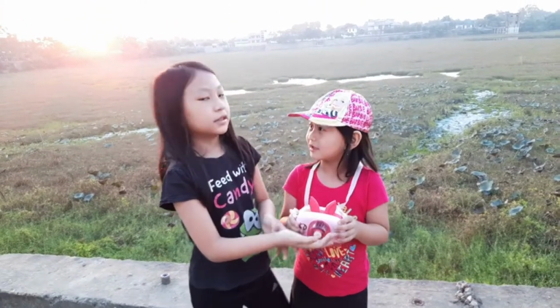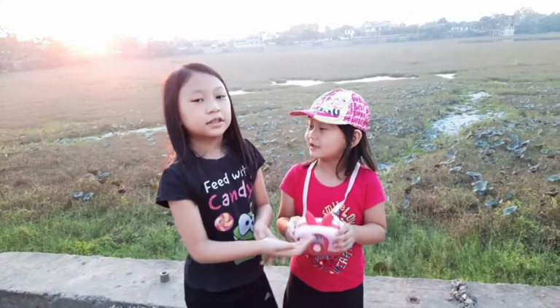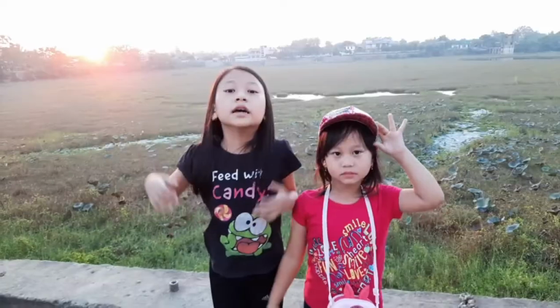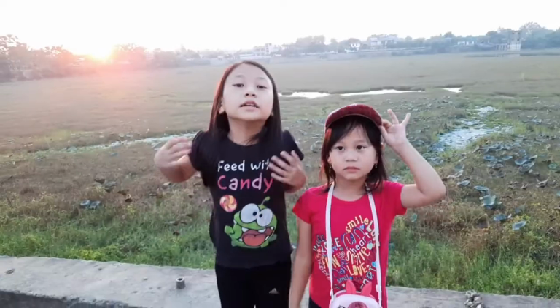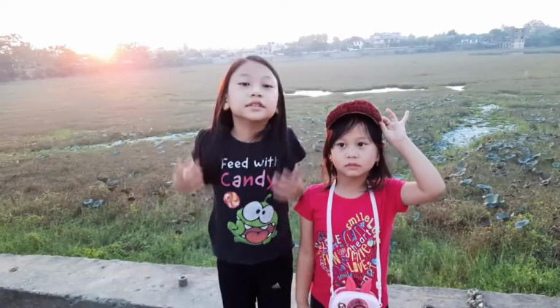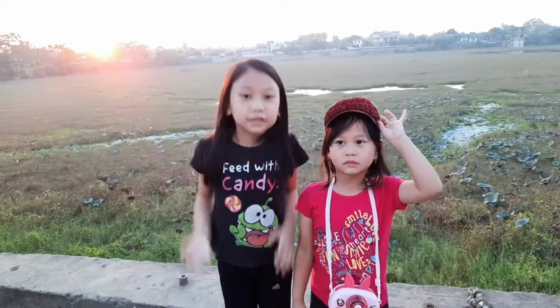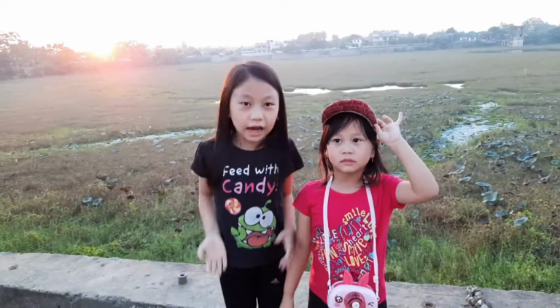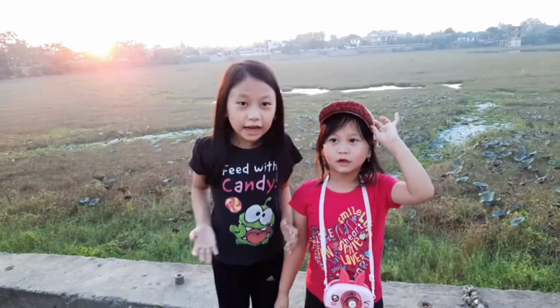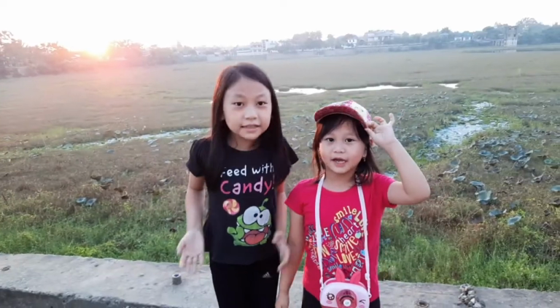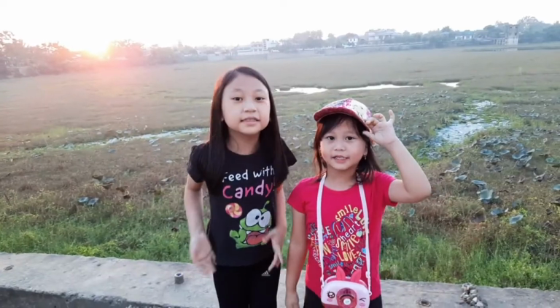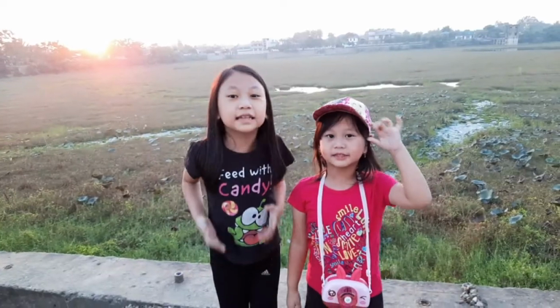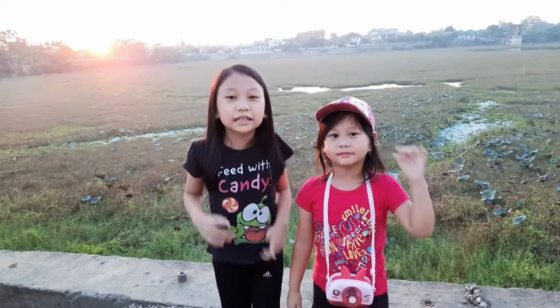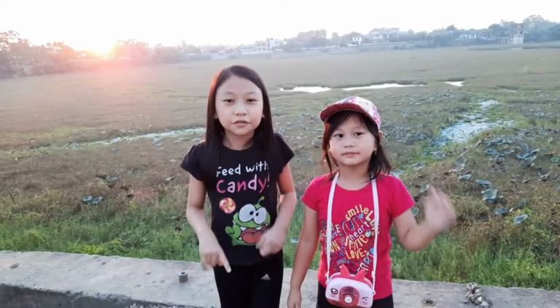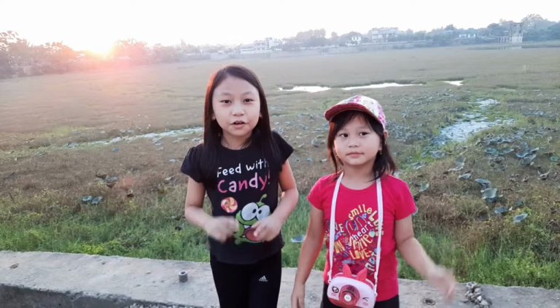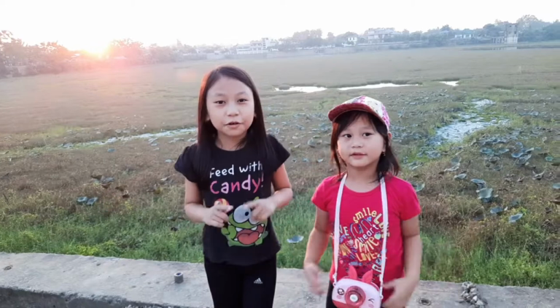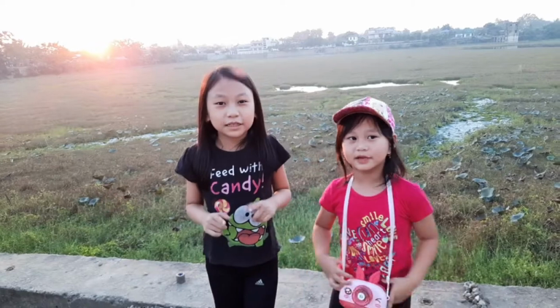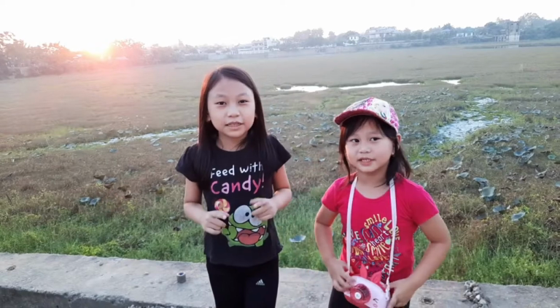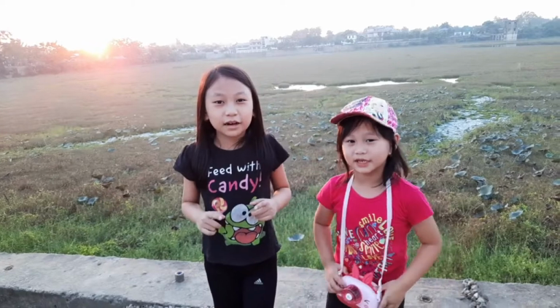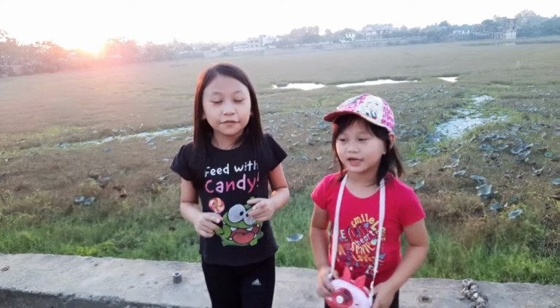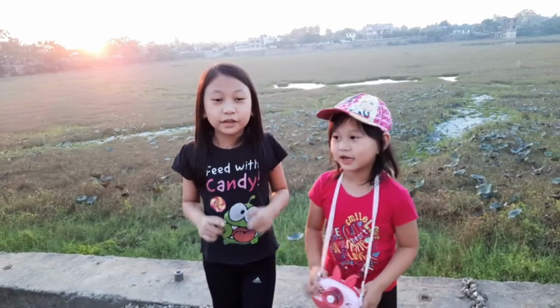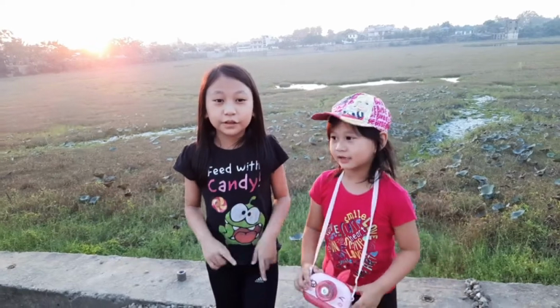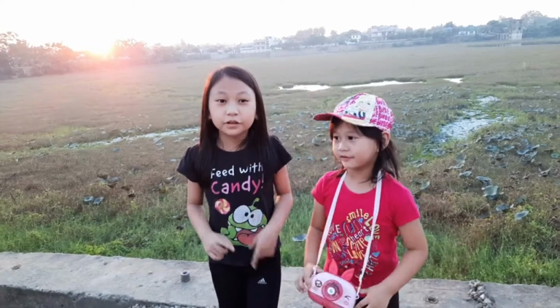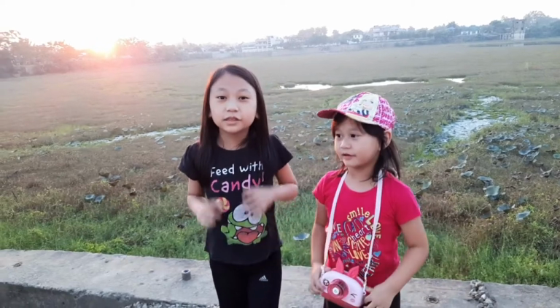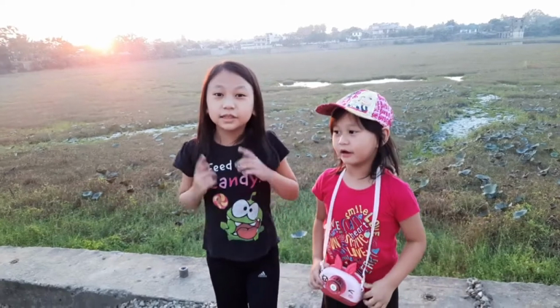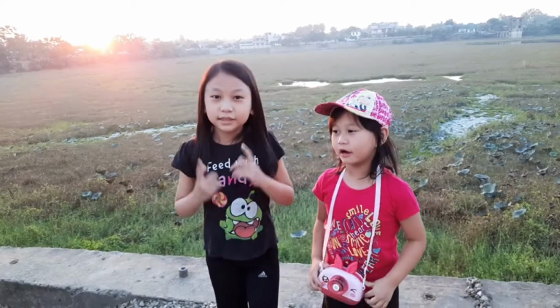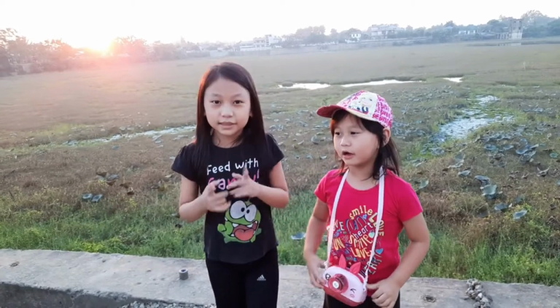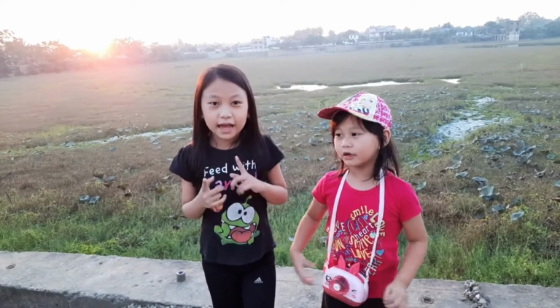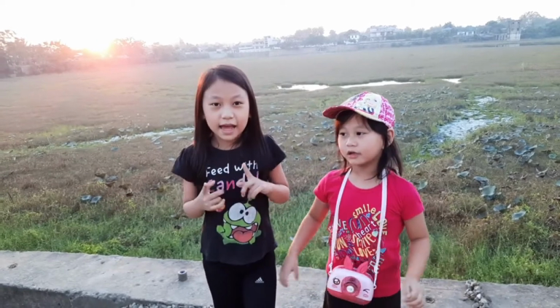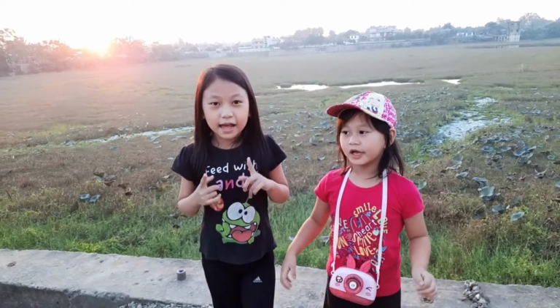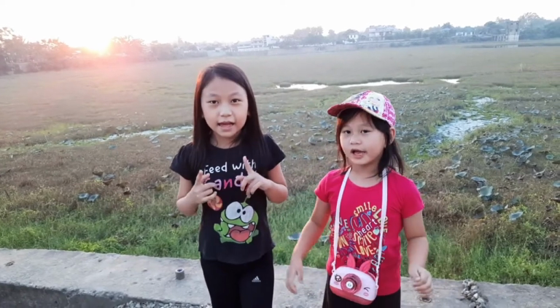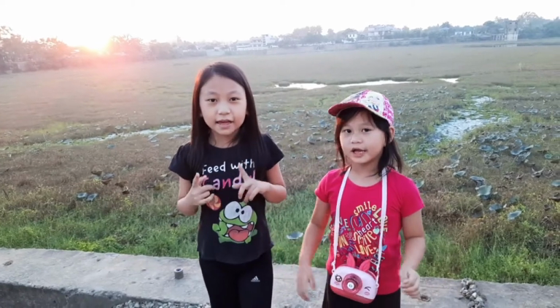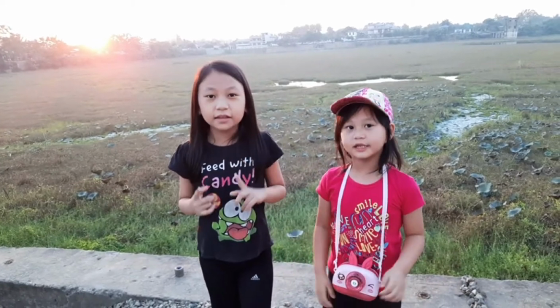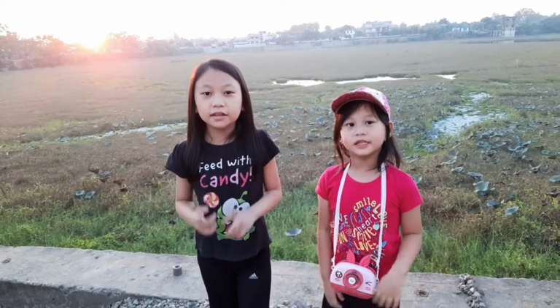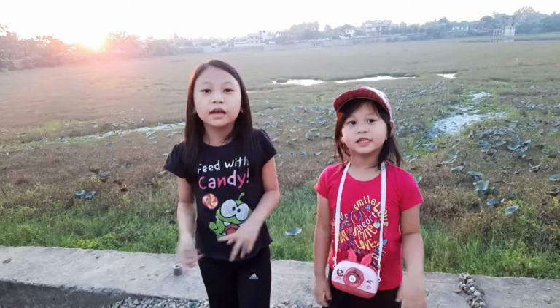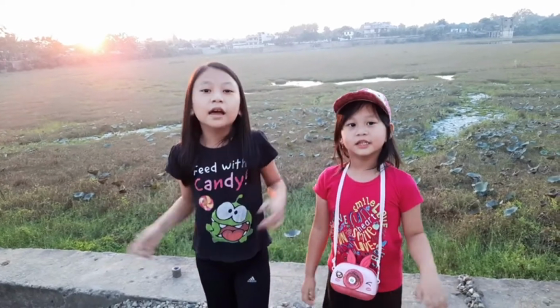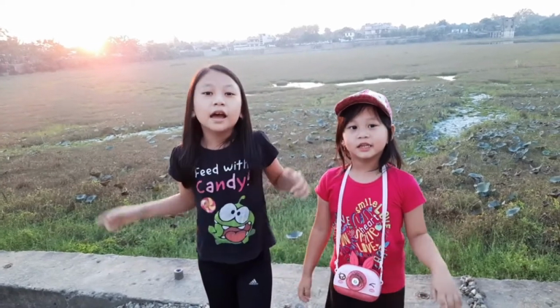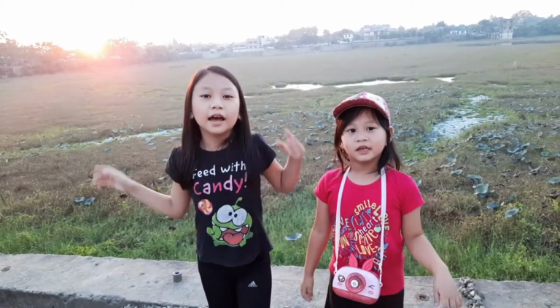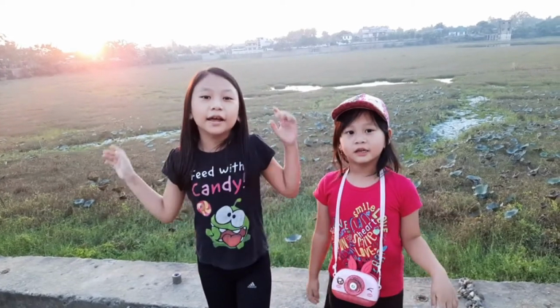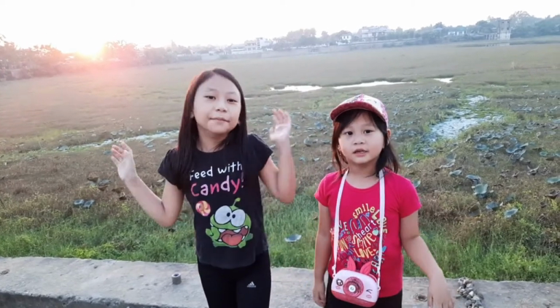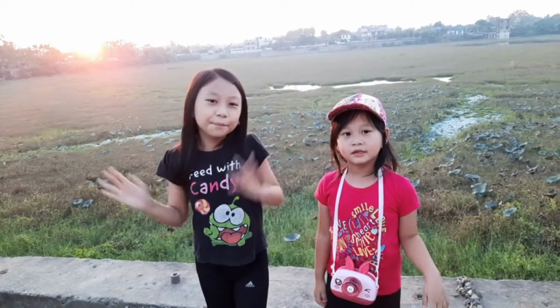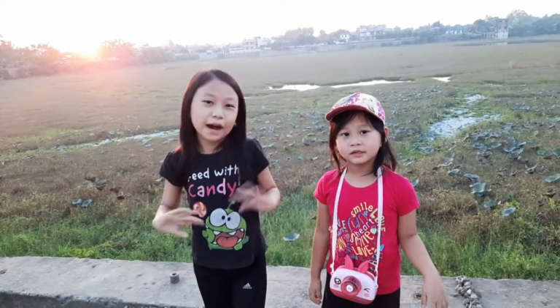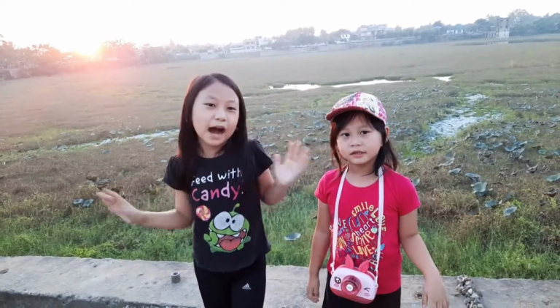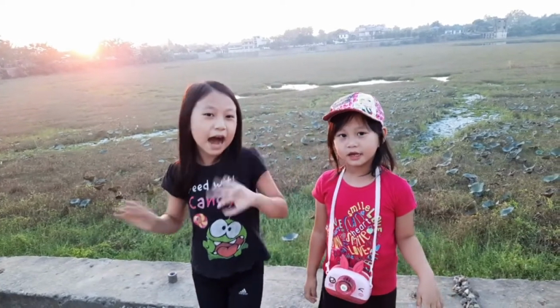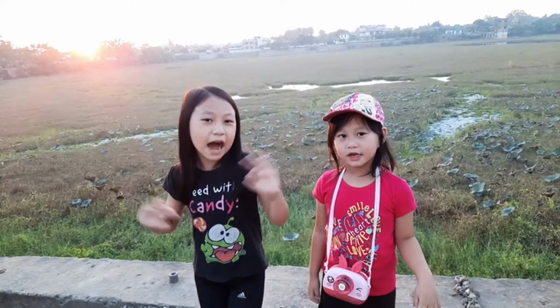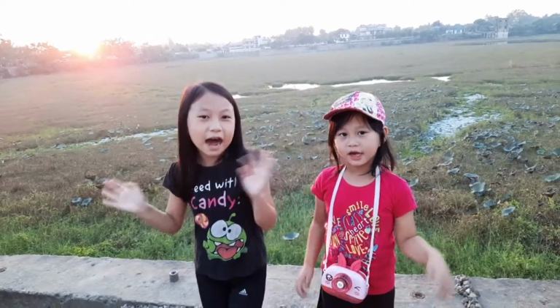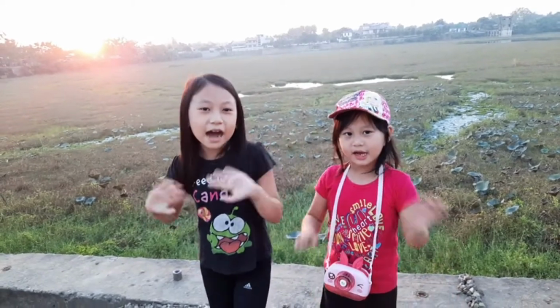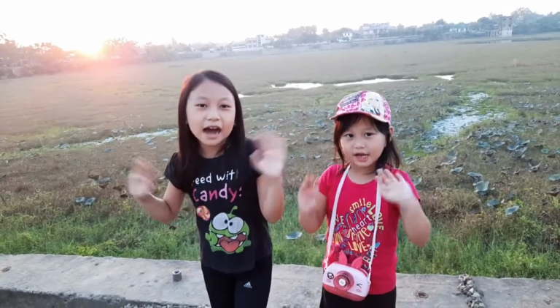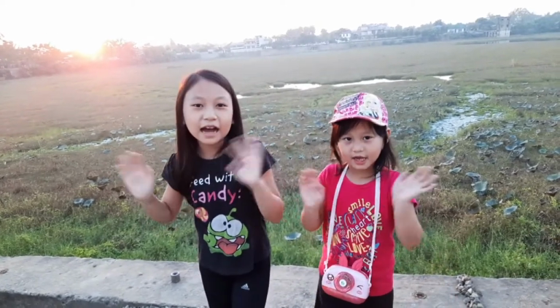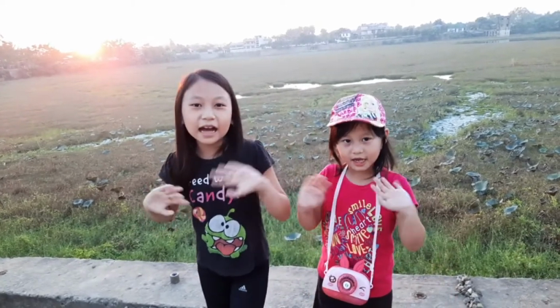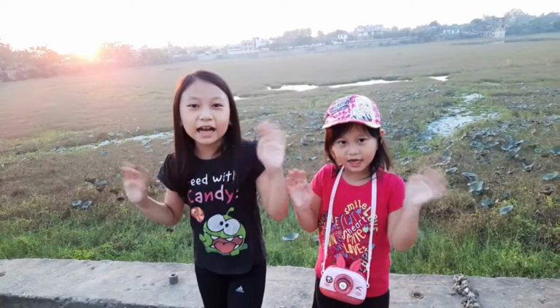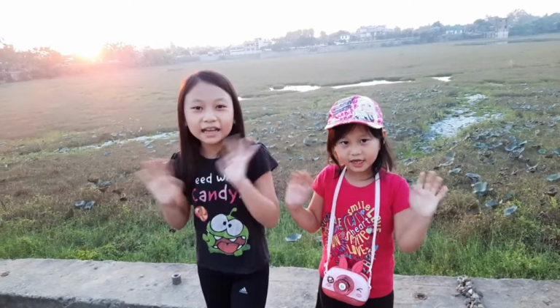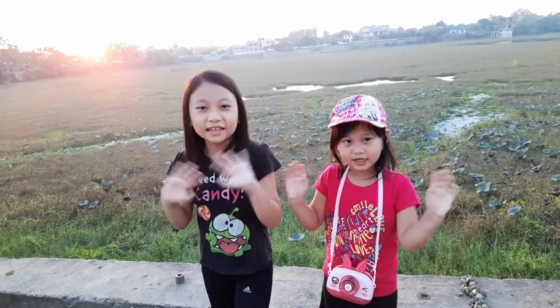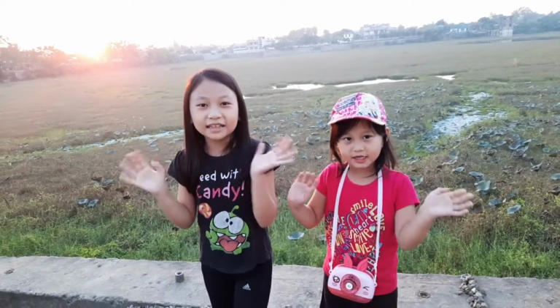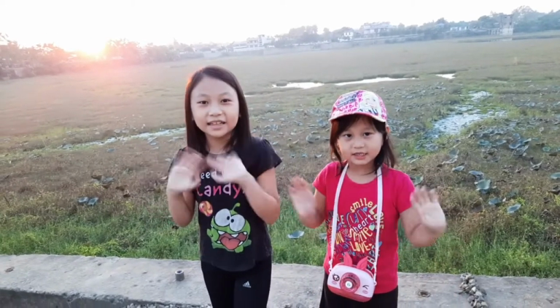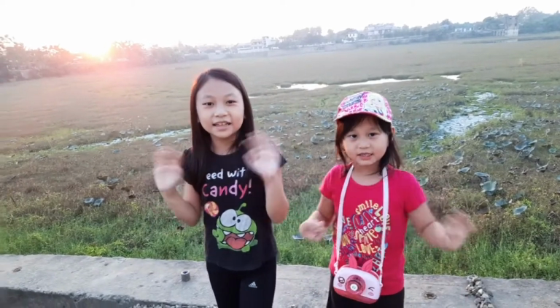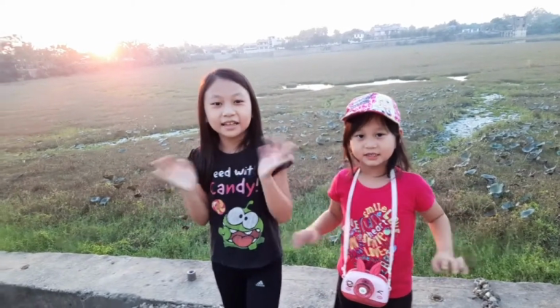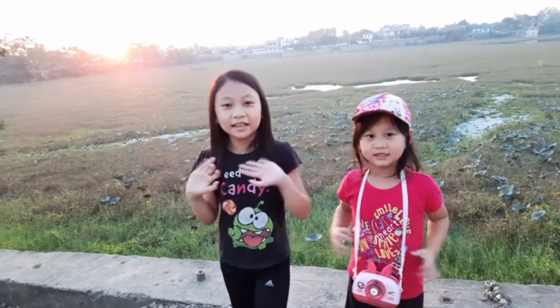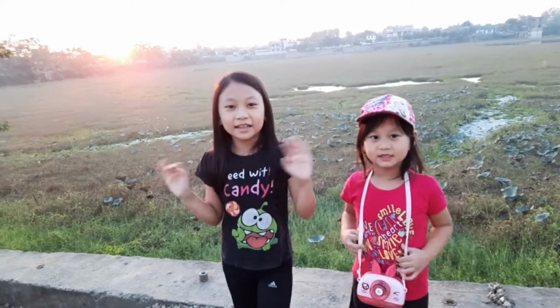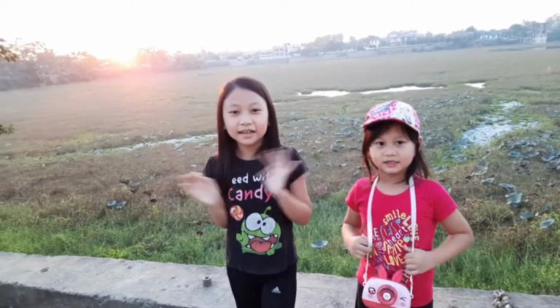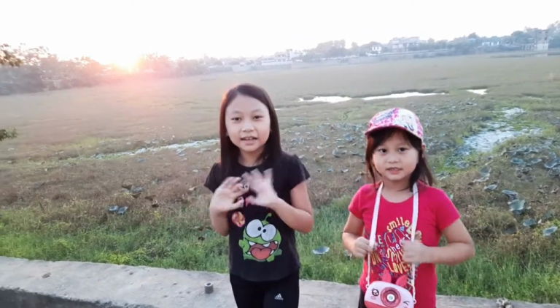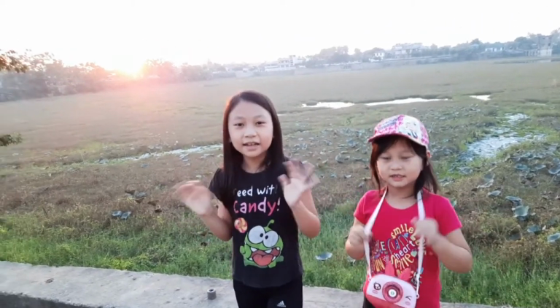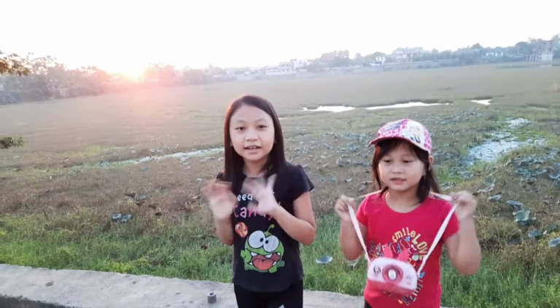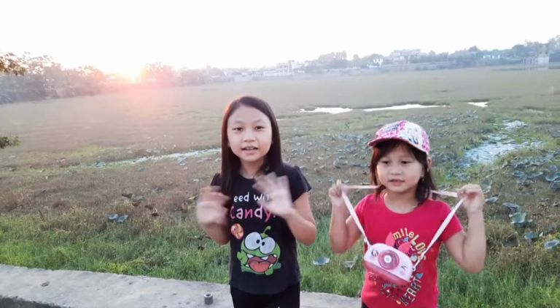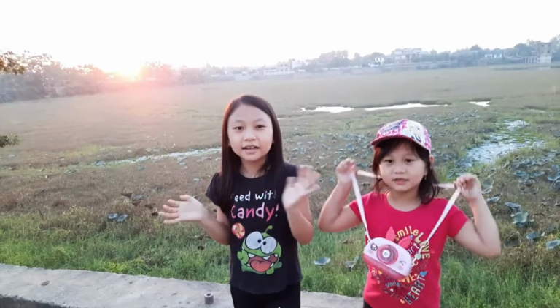So guys, thanks for watching our video till the end. Bye!